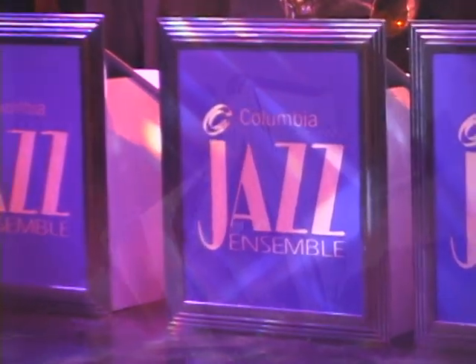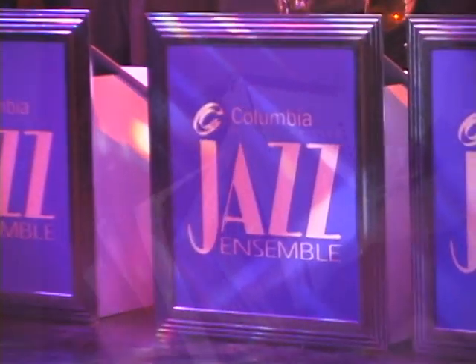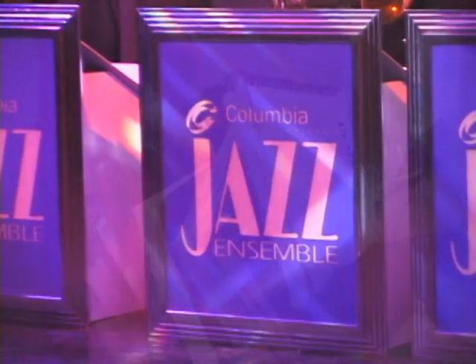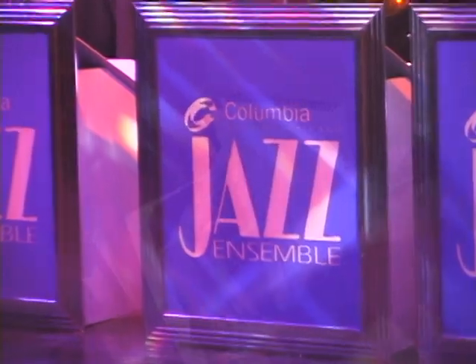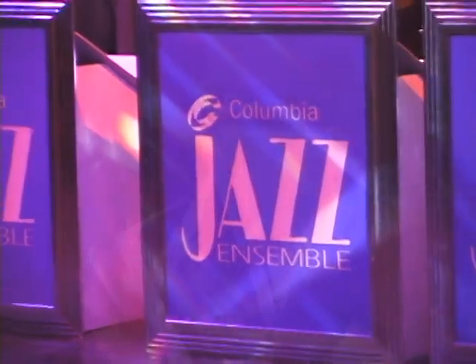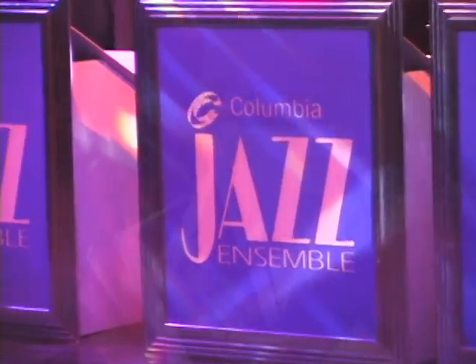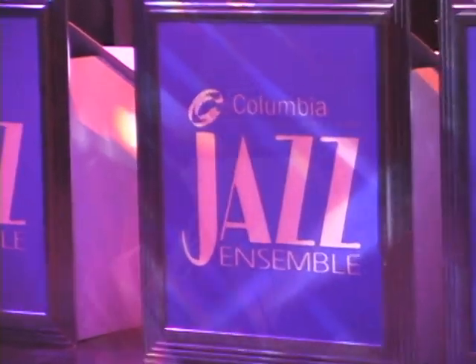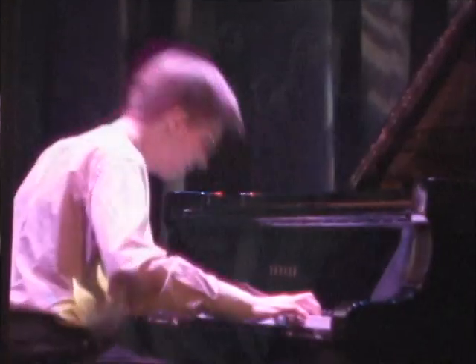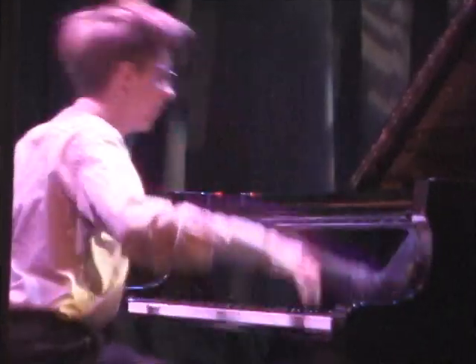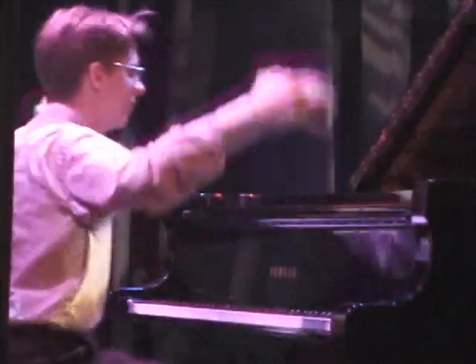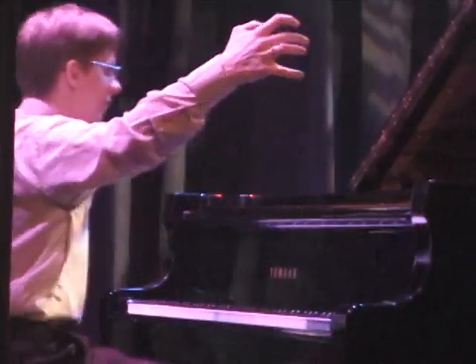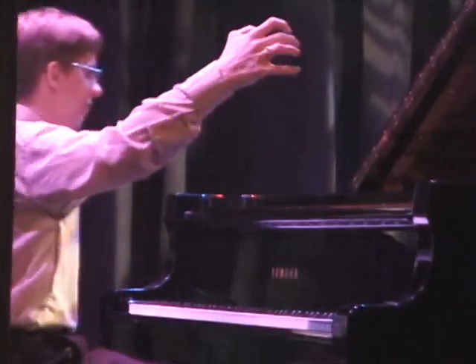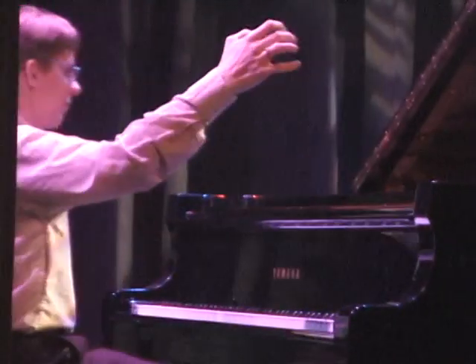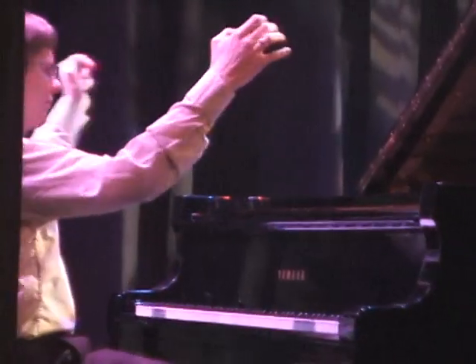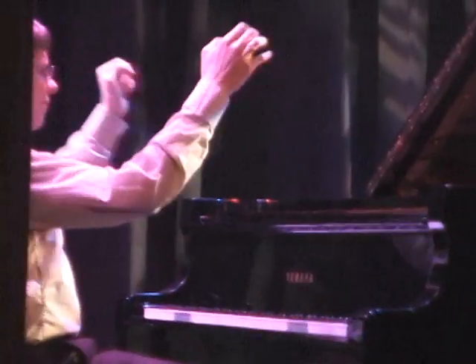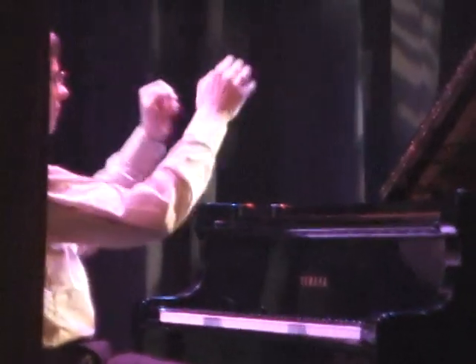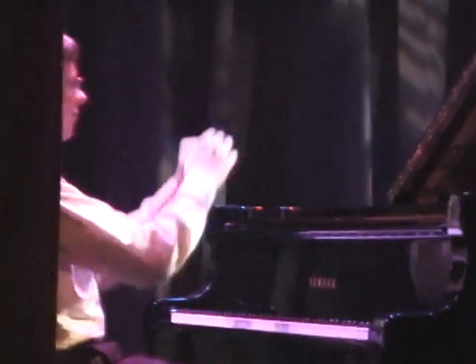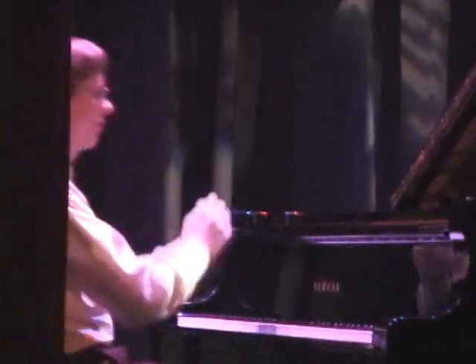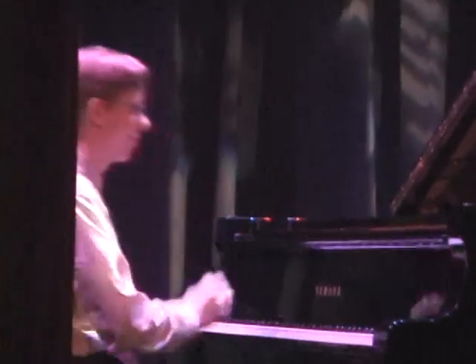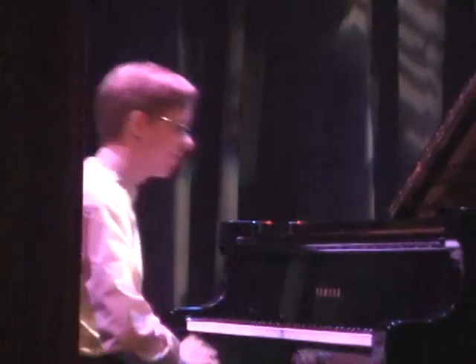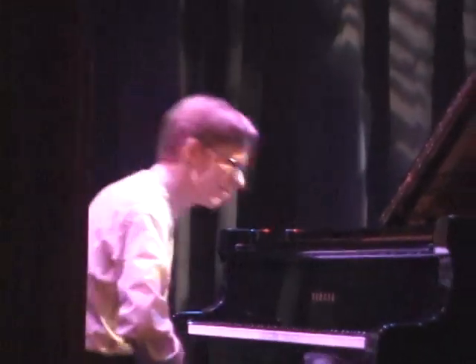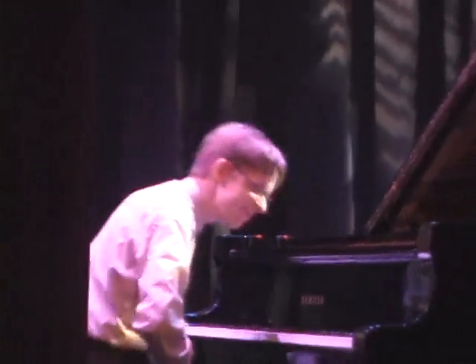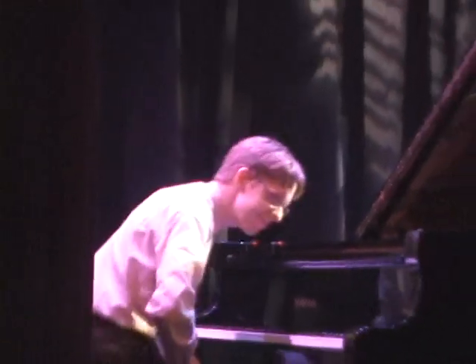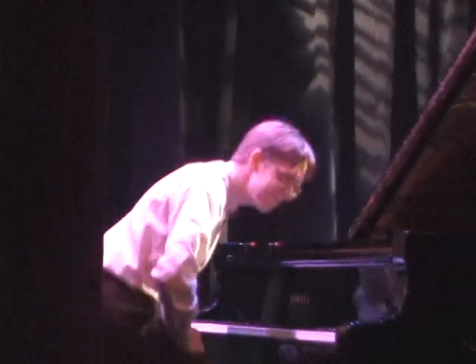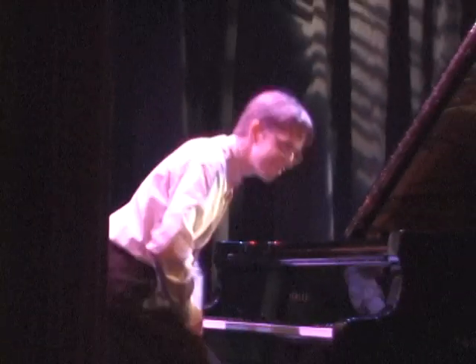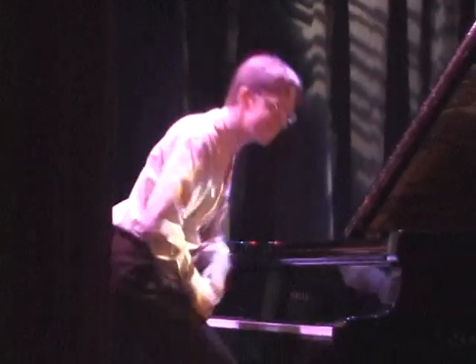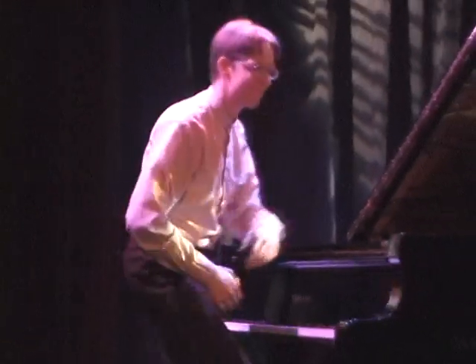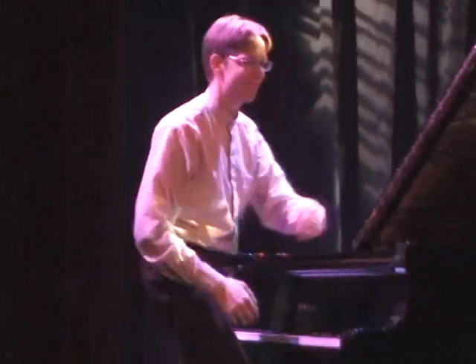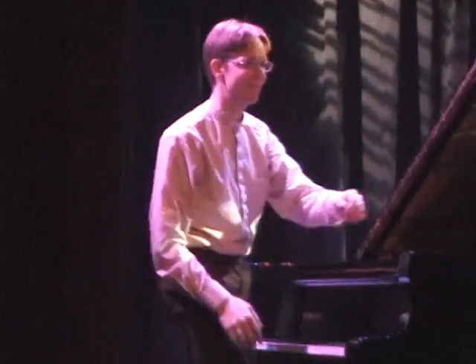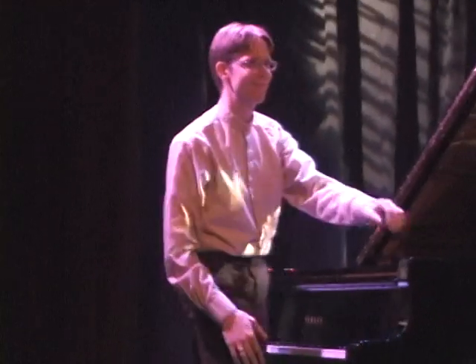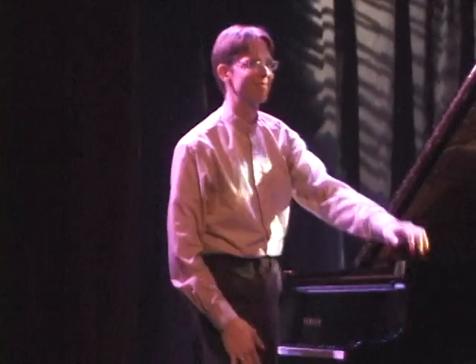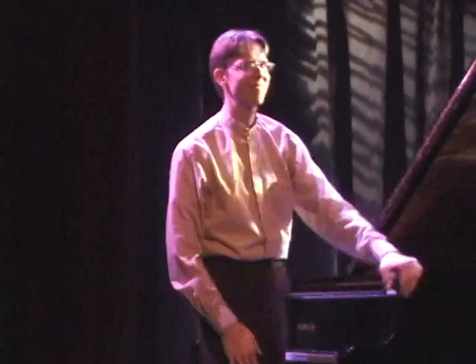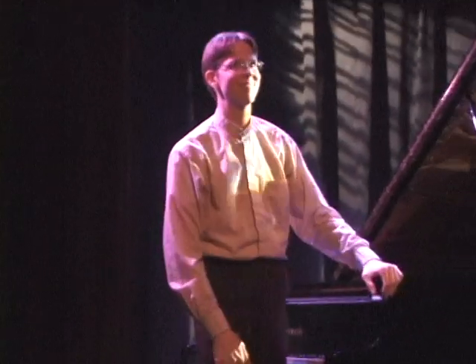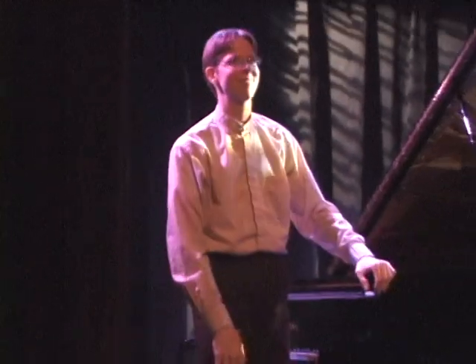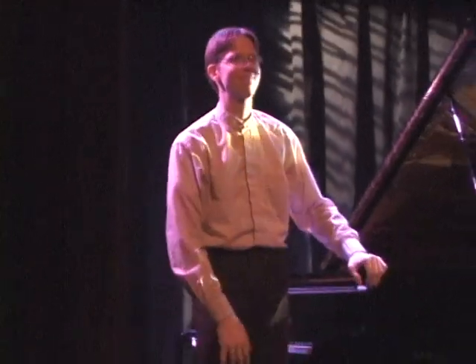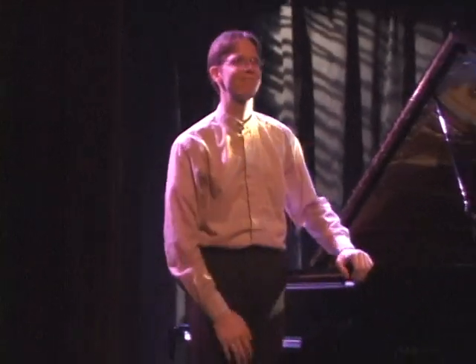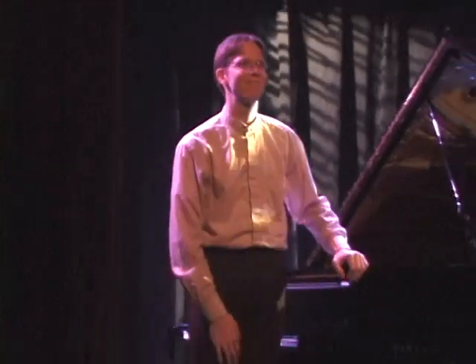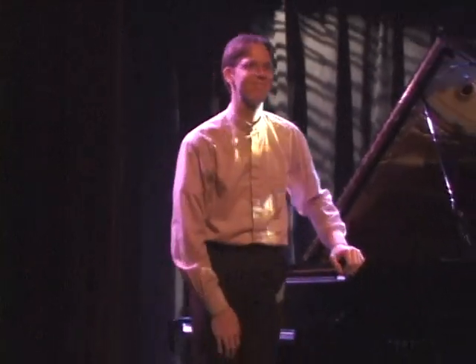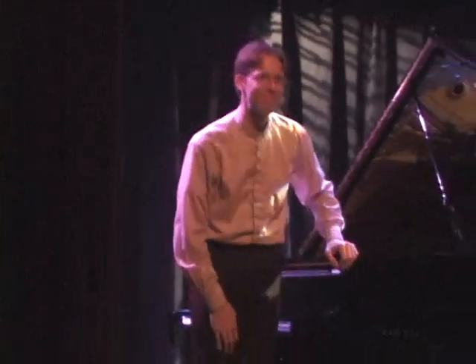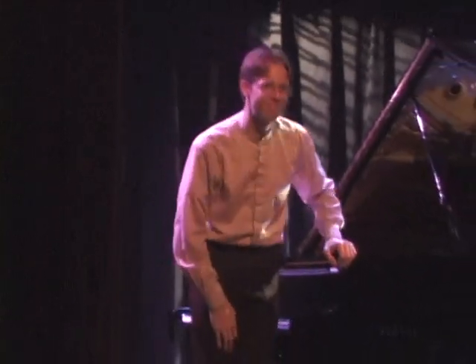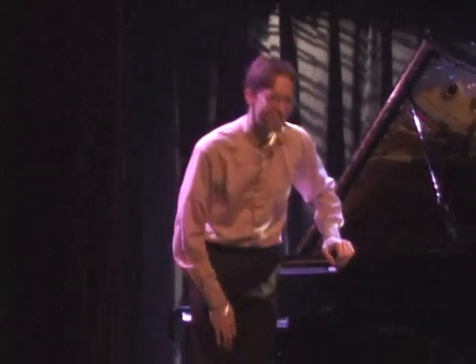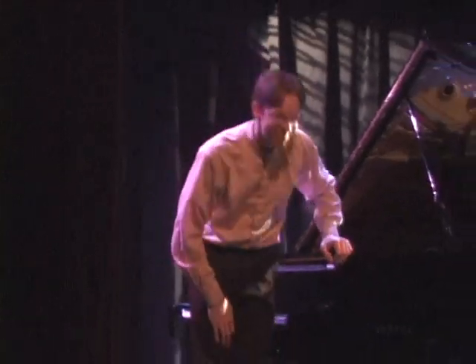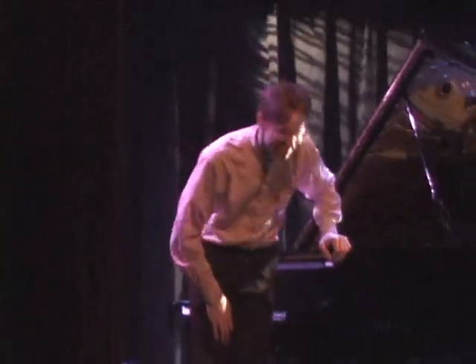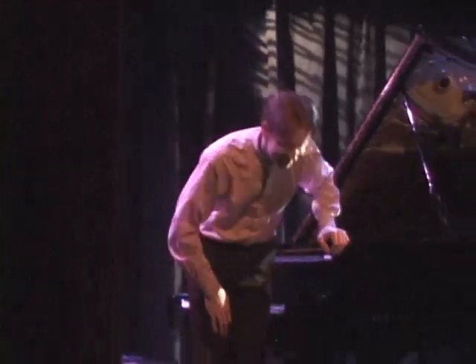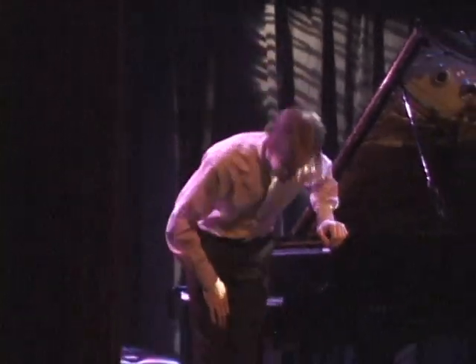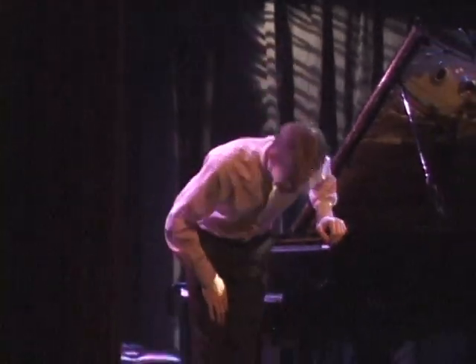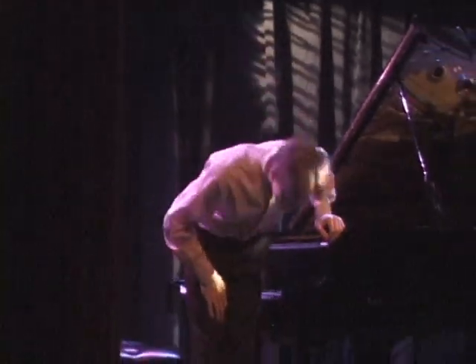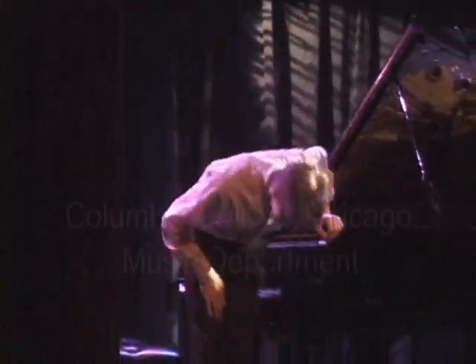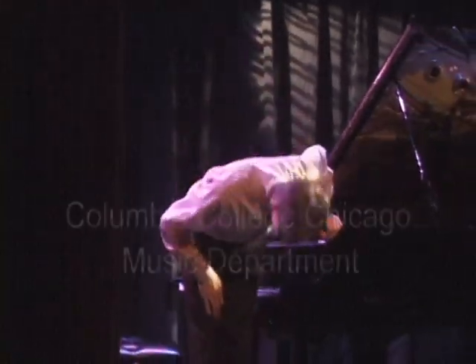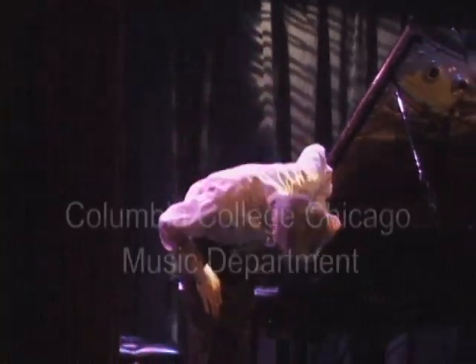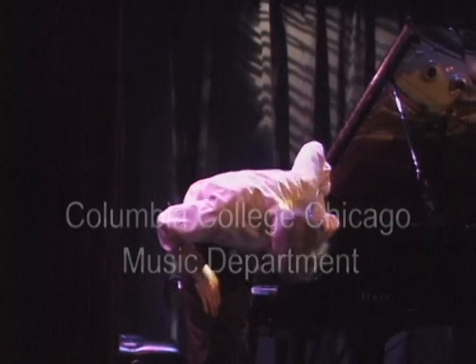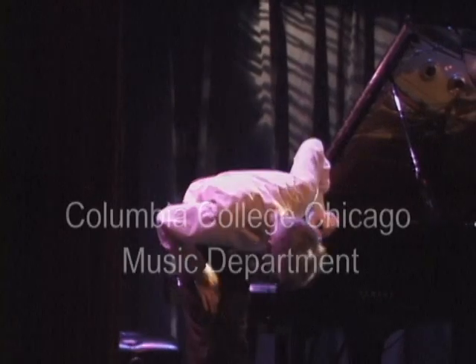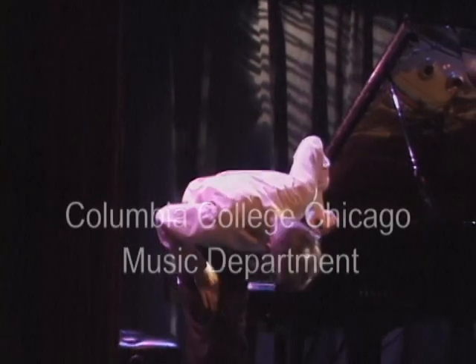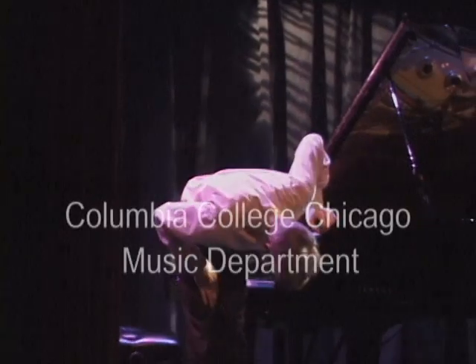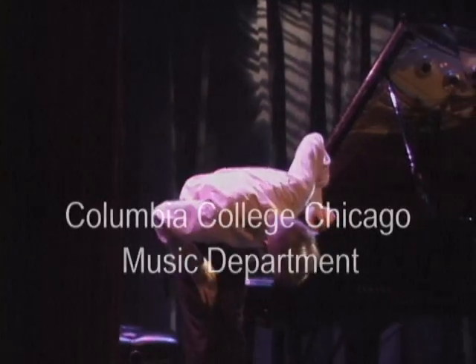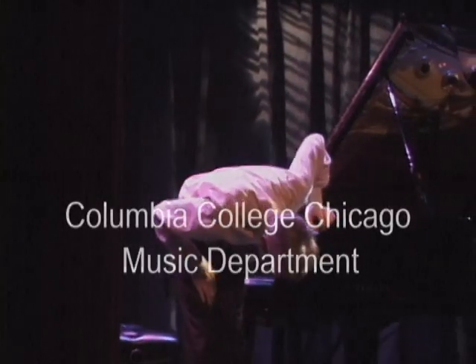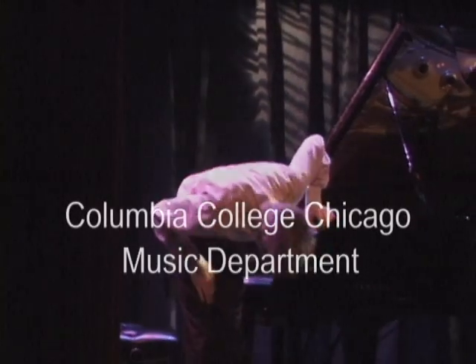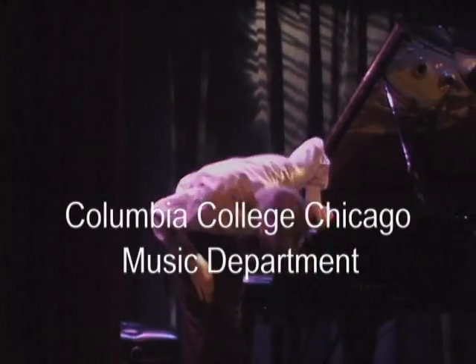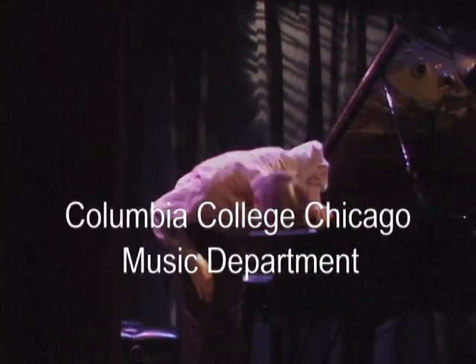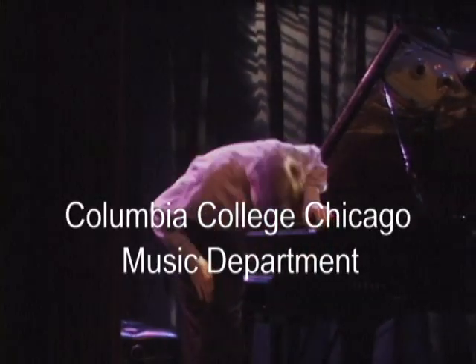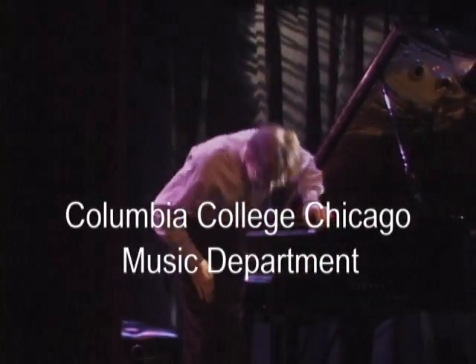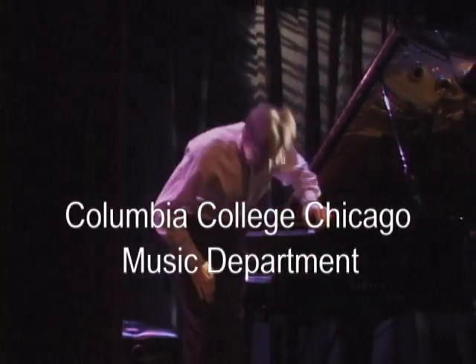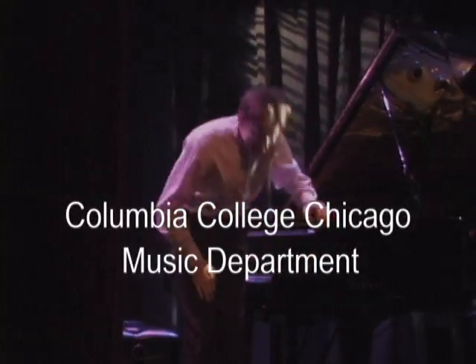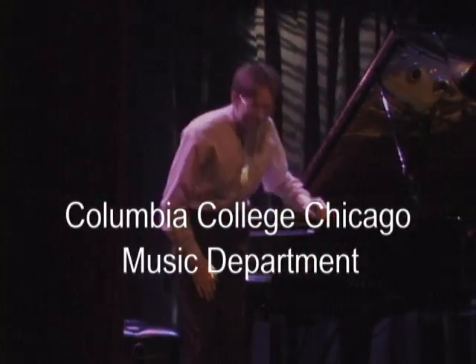So don't get behind in your studies. And welcome to Columbia College Chicago Music Department.